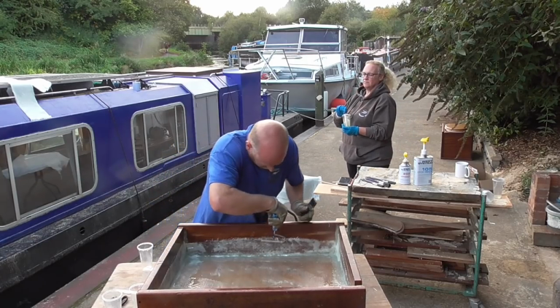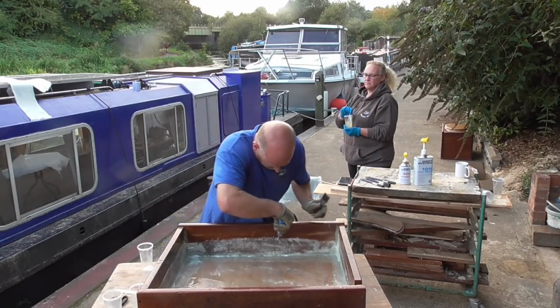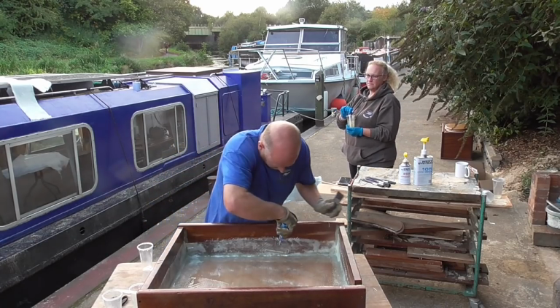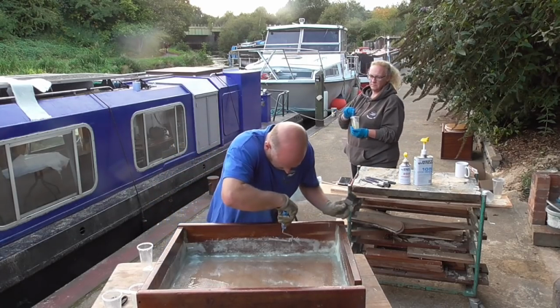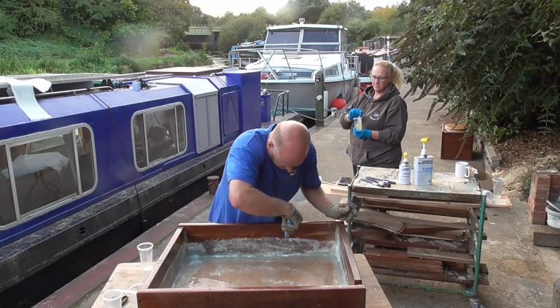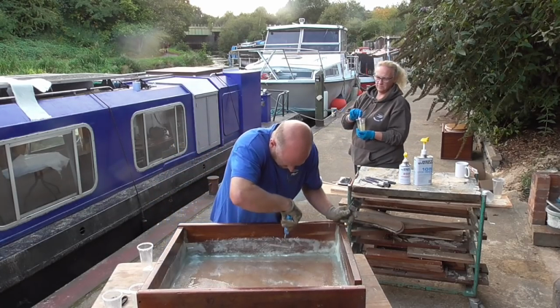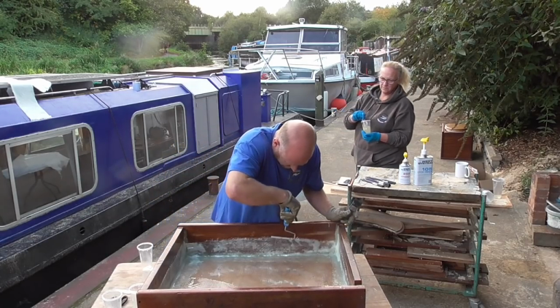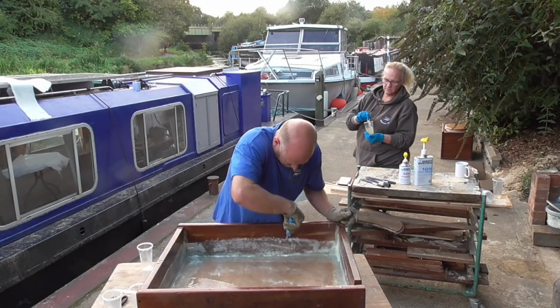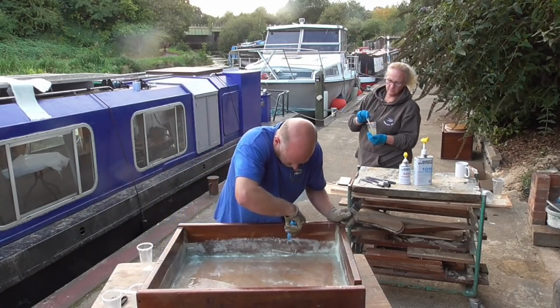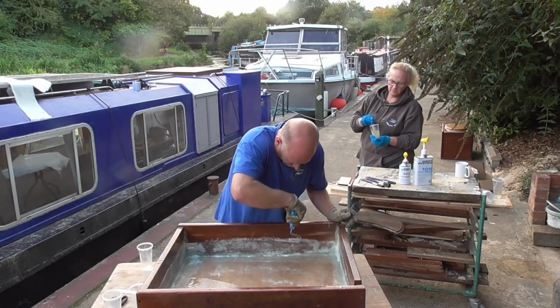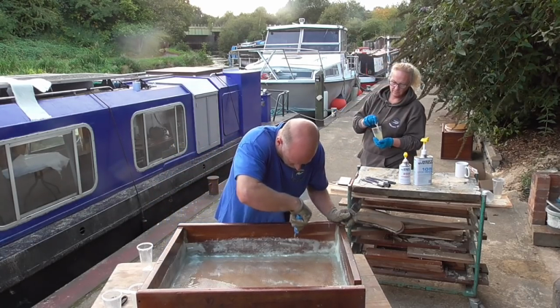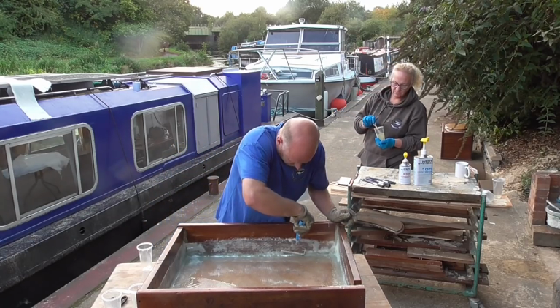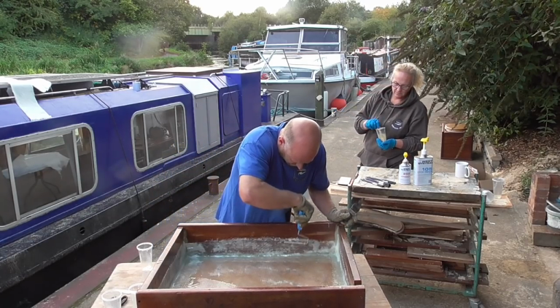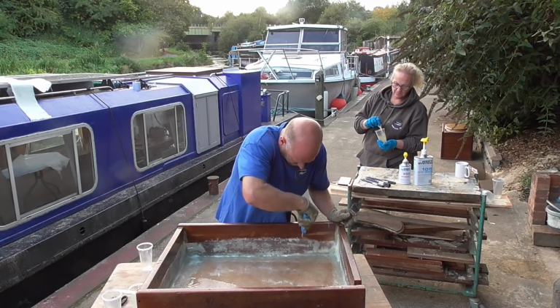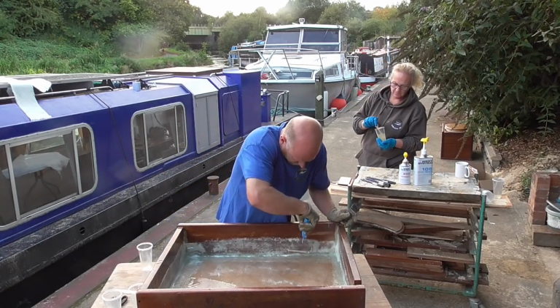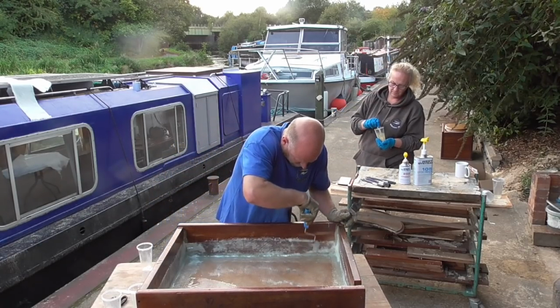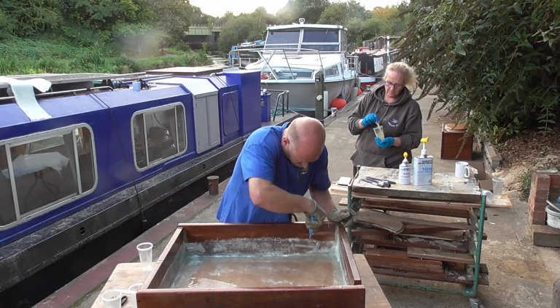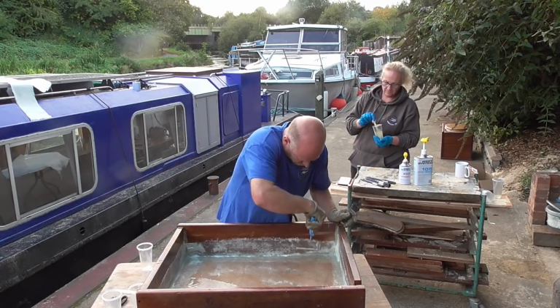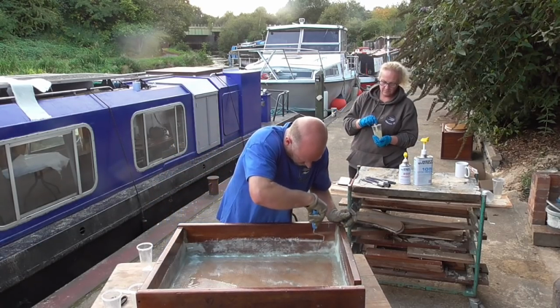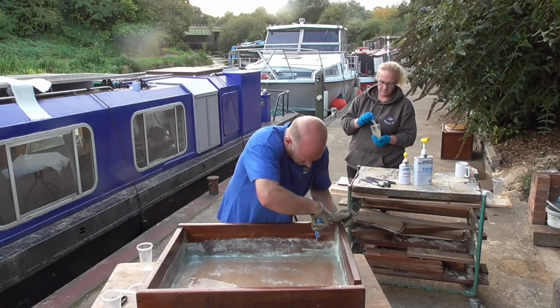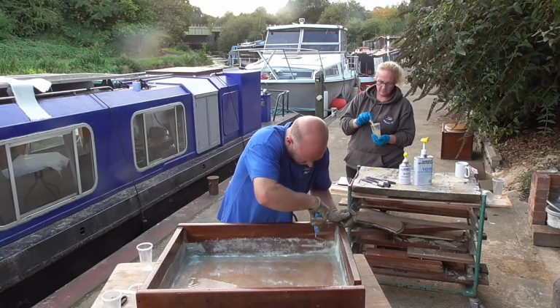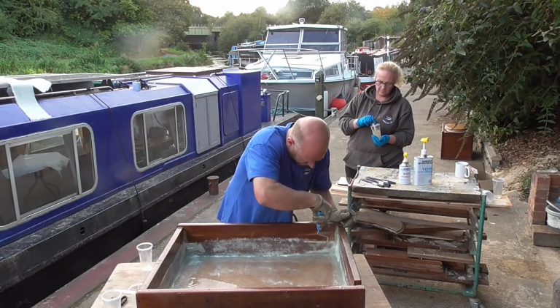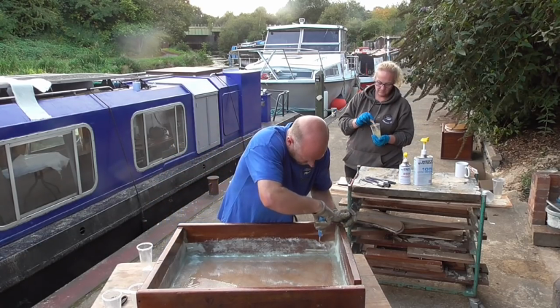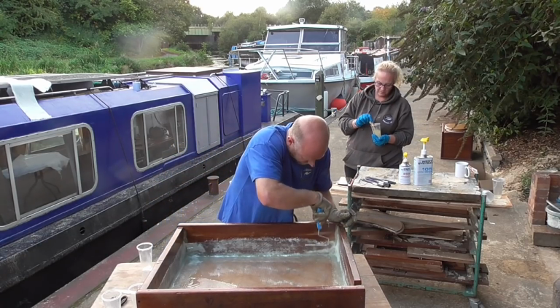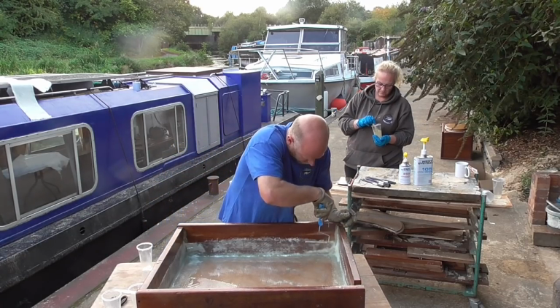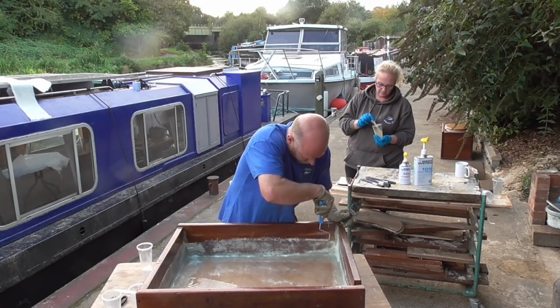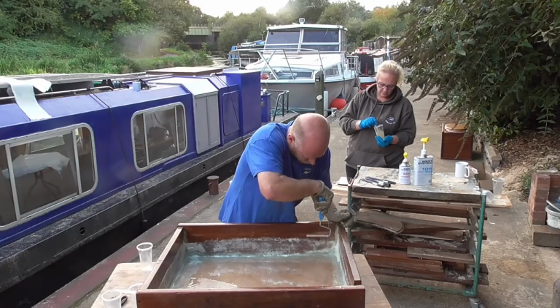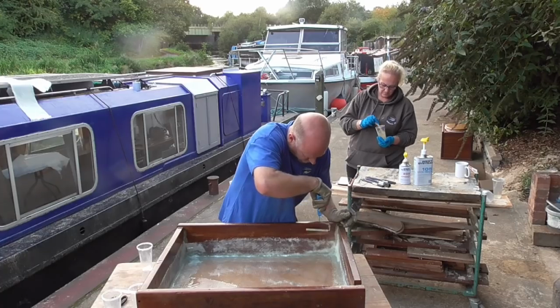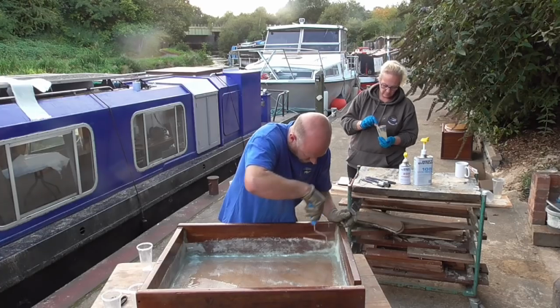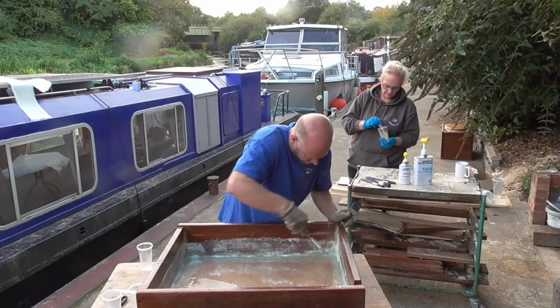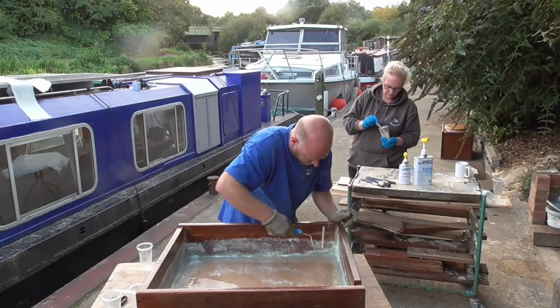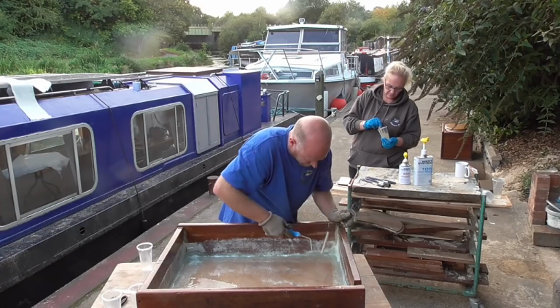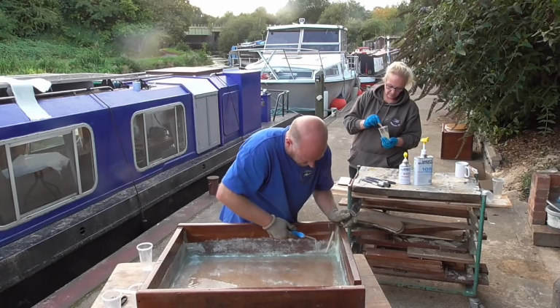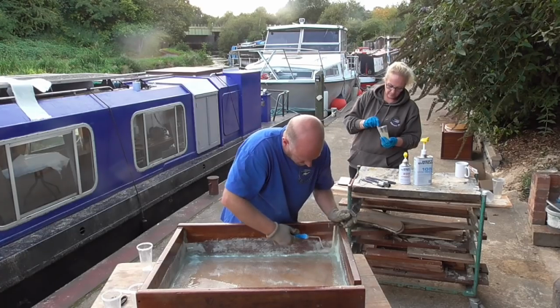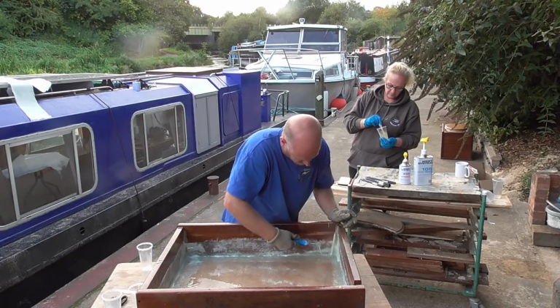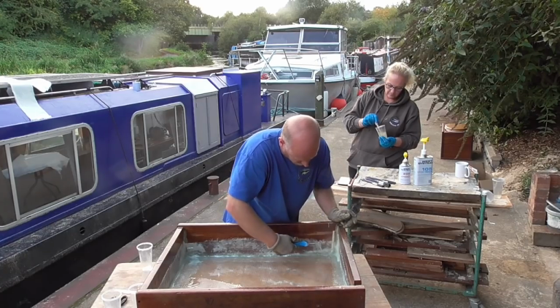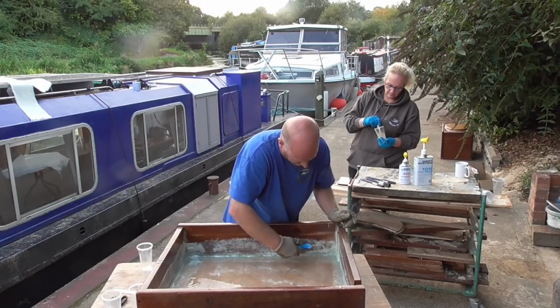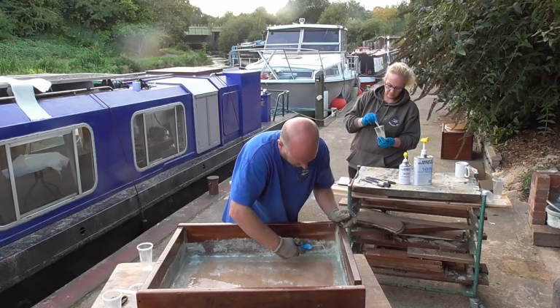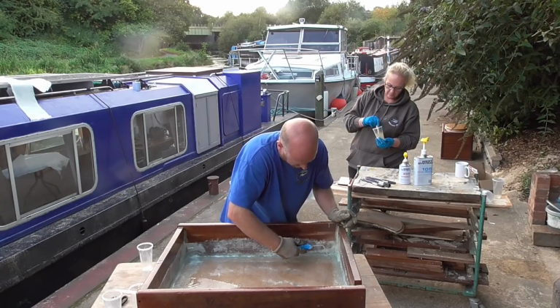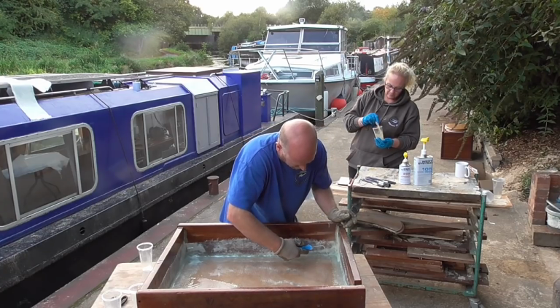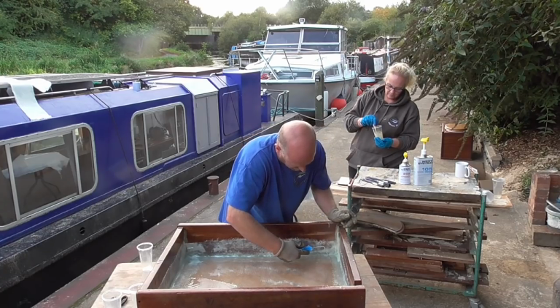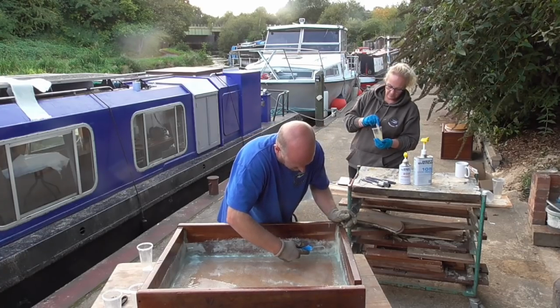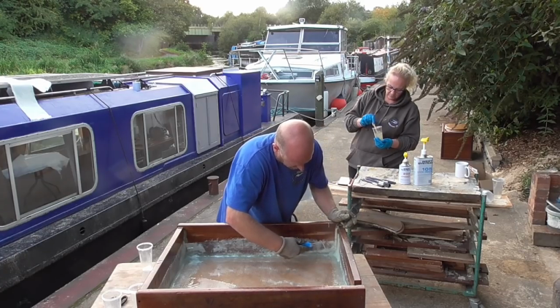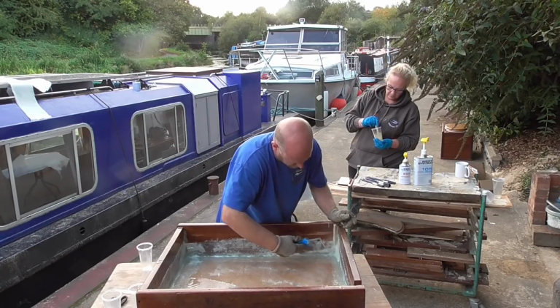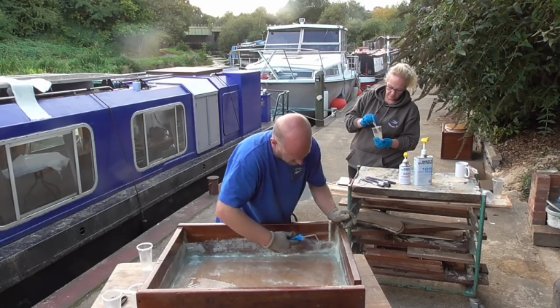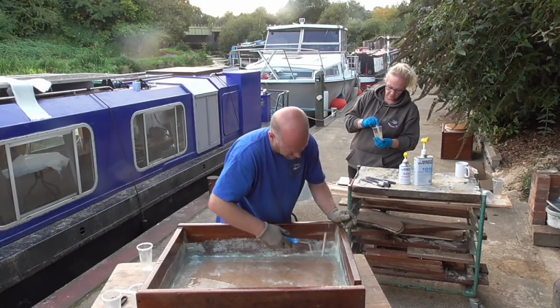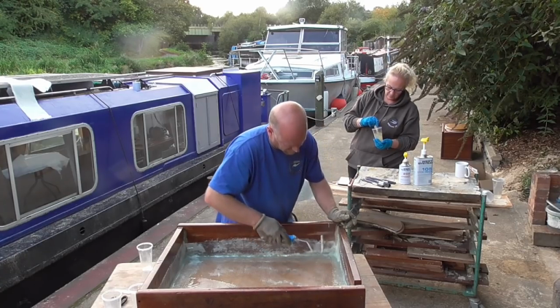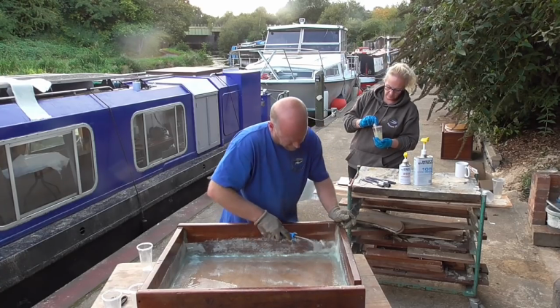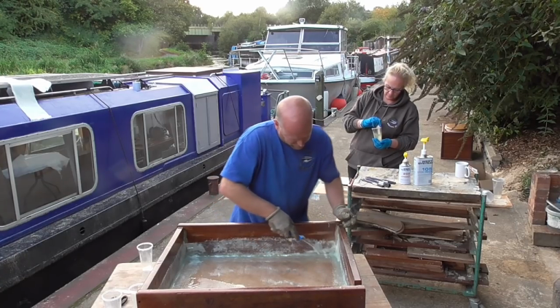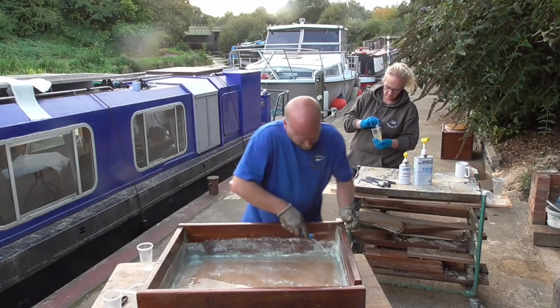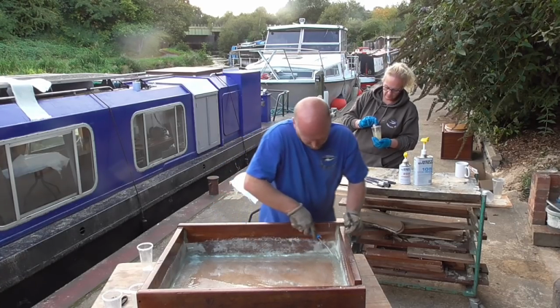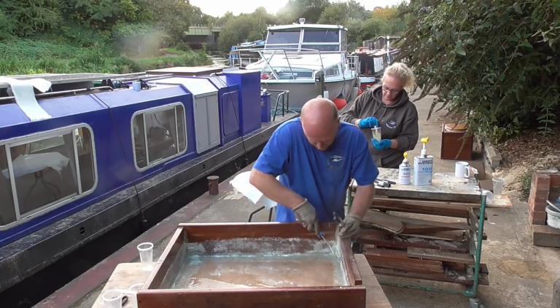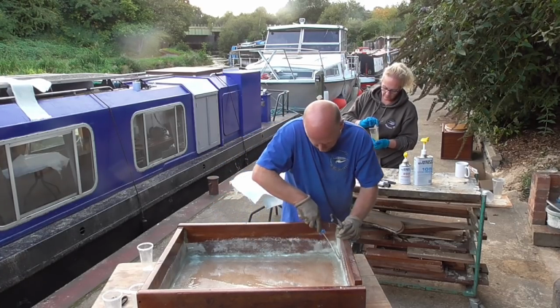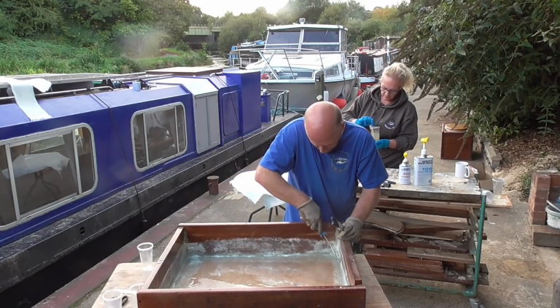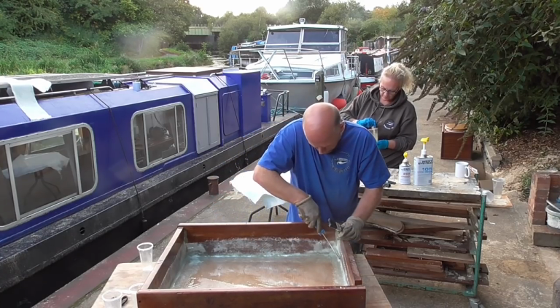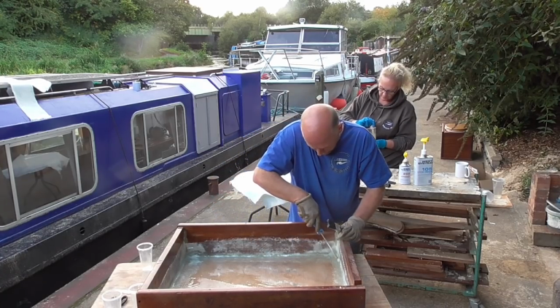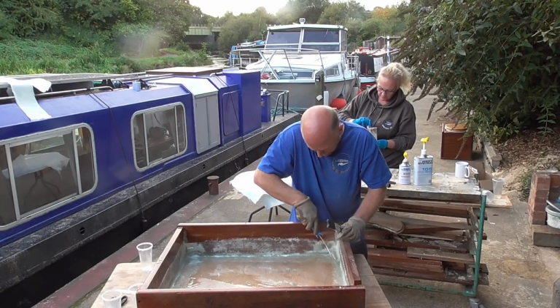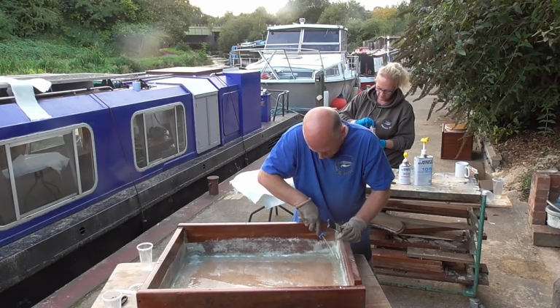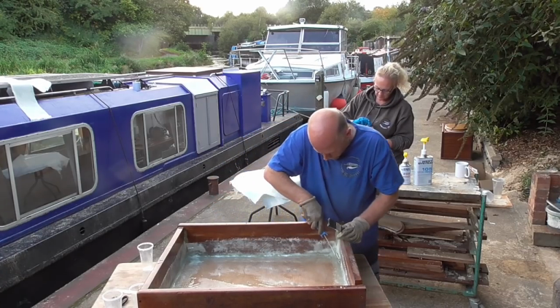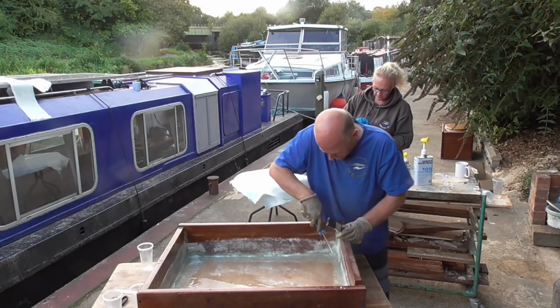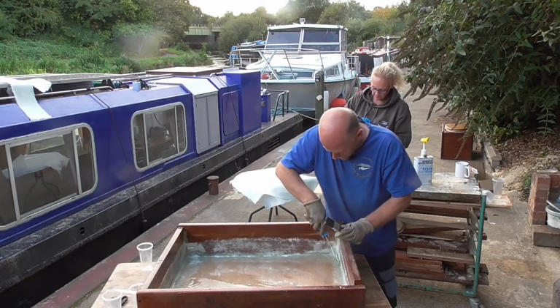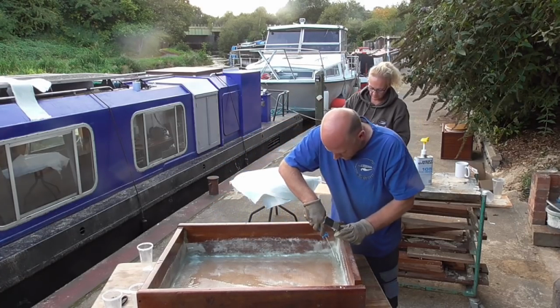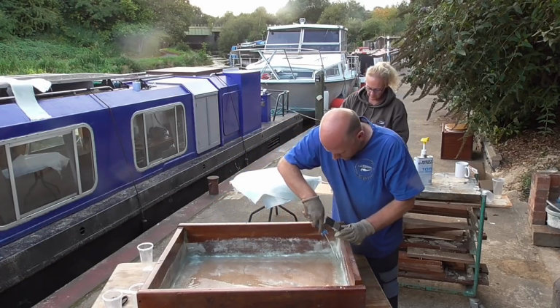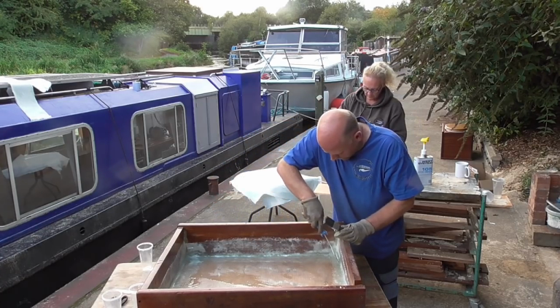You can see as I'm rolling it, it's pushing all the air out and pushing the resin right into the fiberglass sheeting.